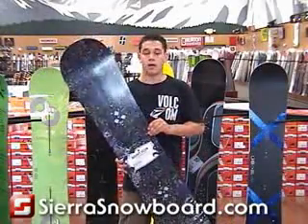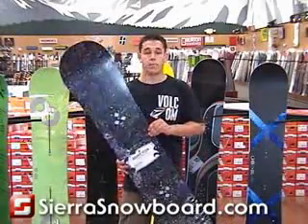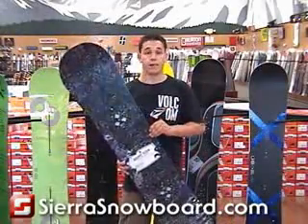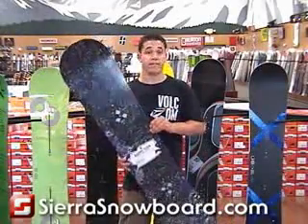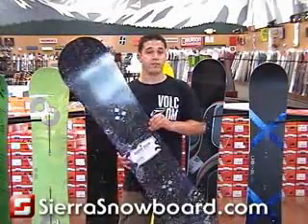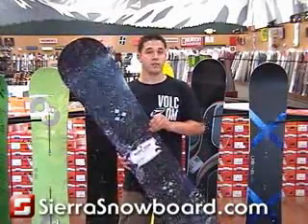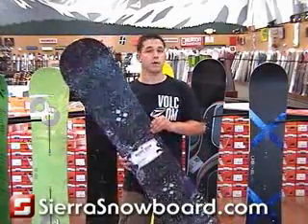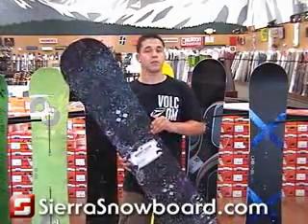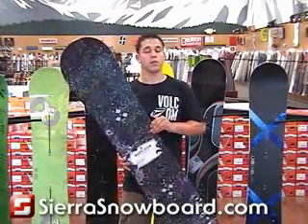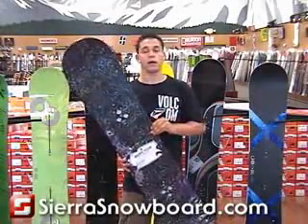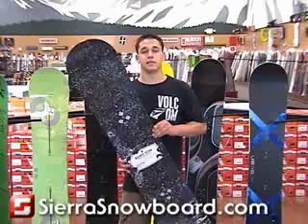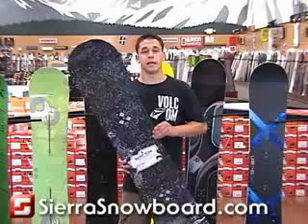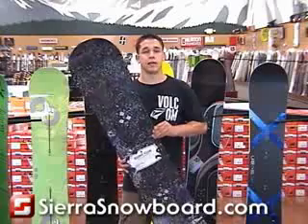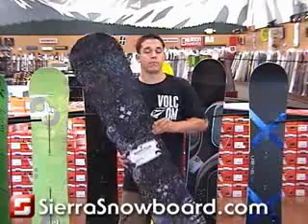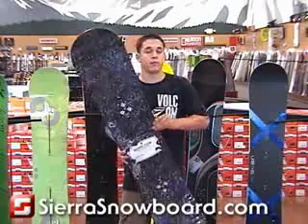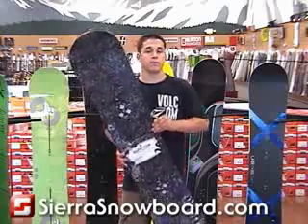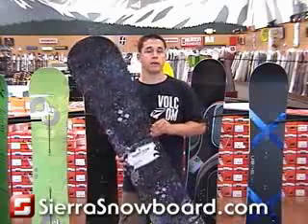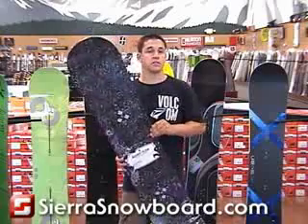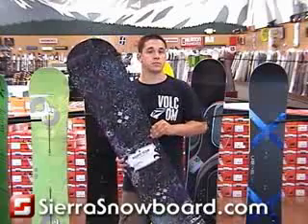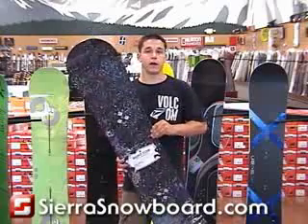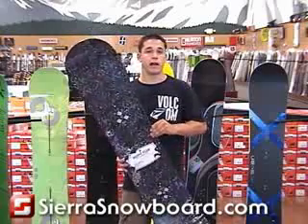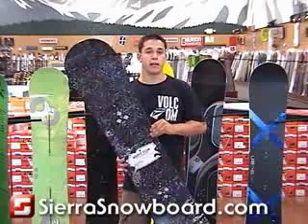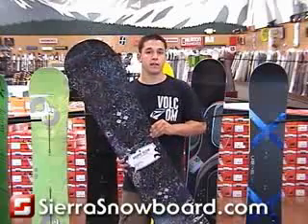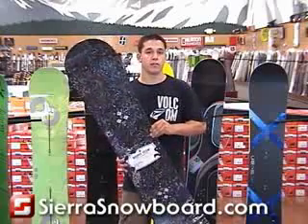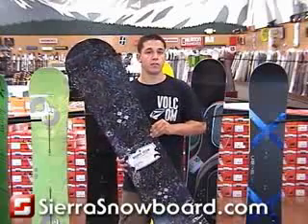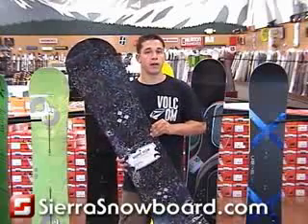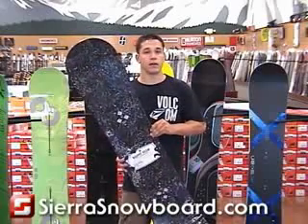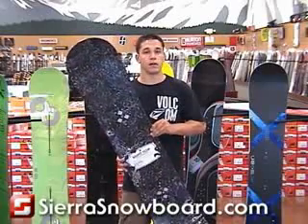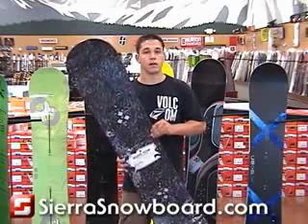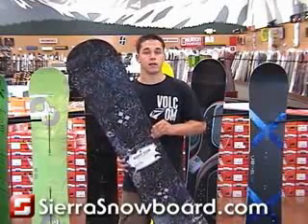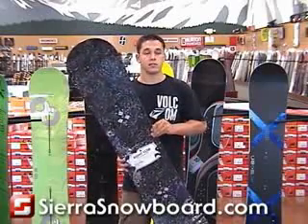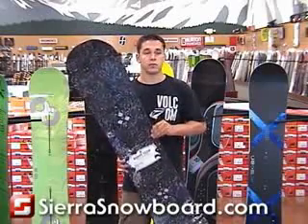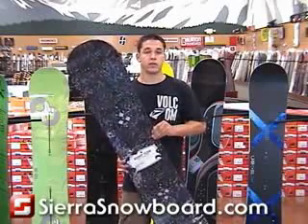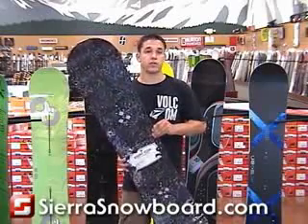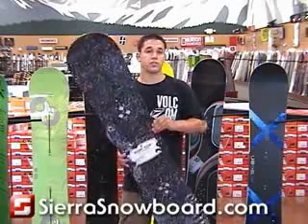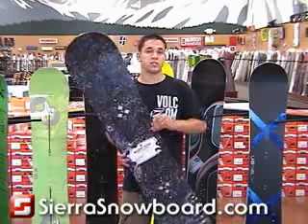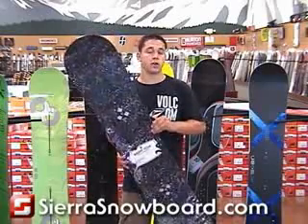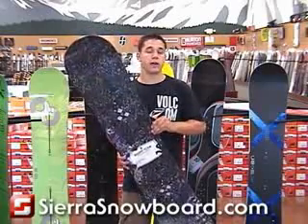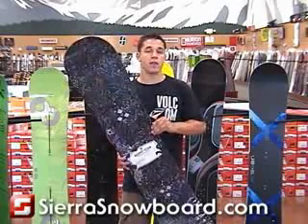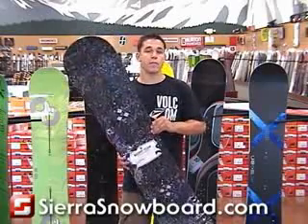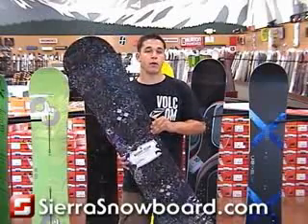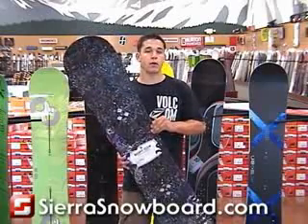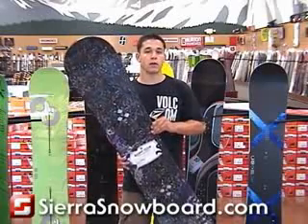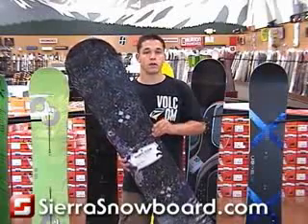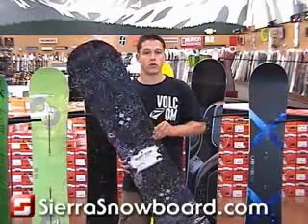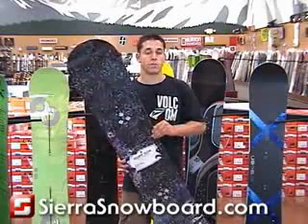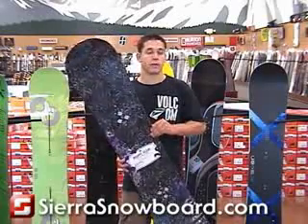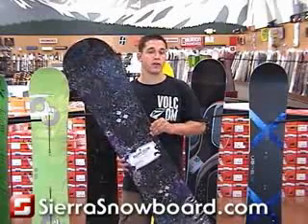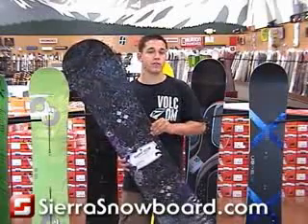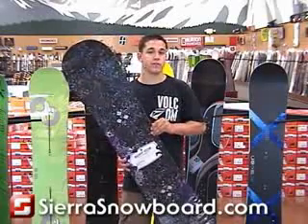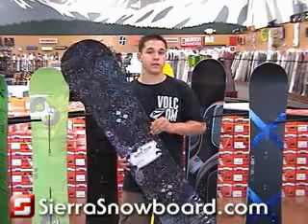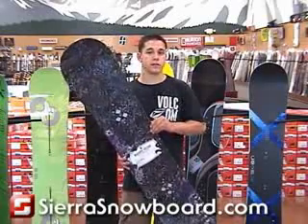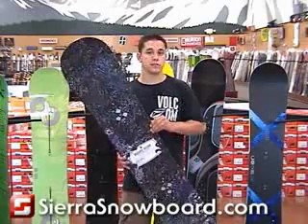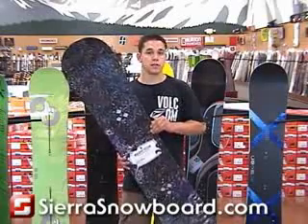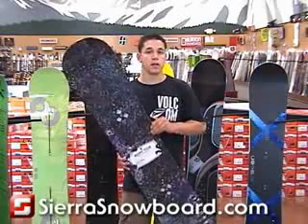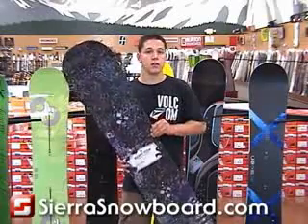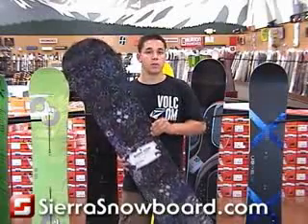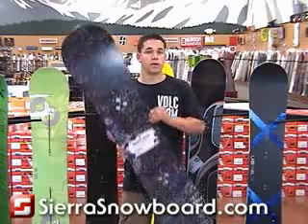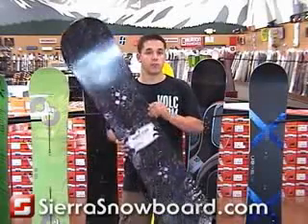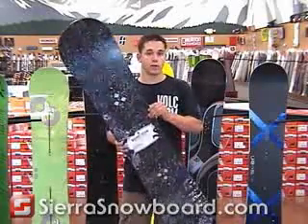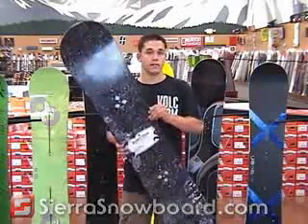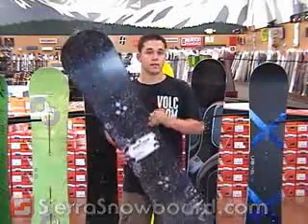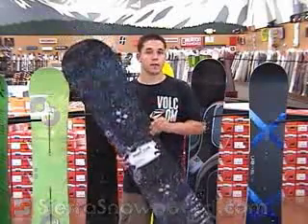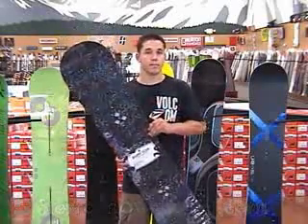My favorite thing about the Blunt is that it can be ridden by just about any level of rider. So whether you're just starting out in the park, or you've been killing it for years, go pick one of these up.